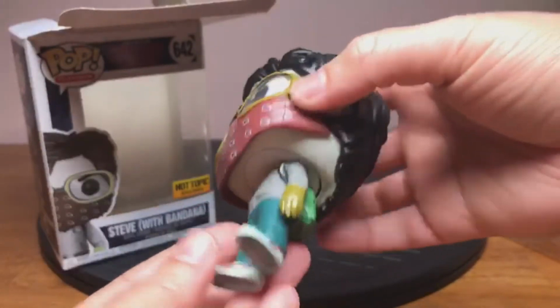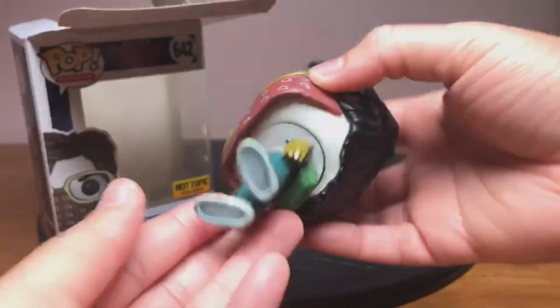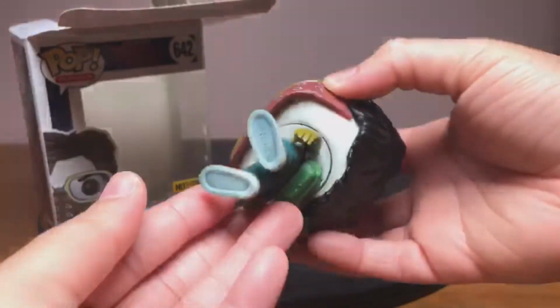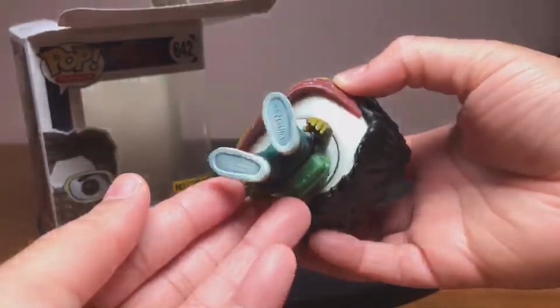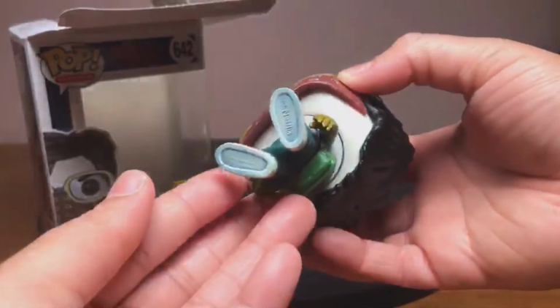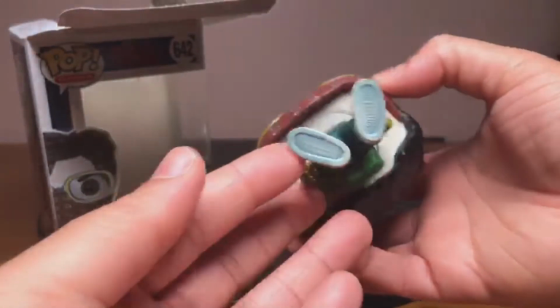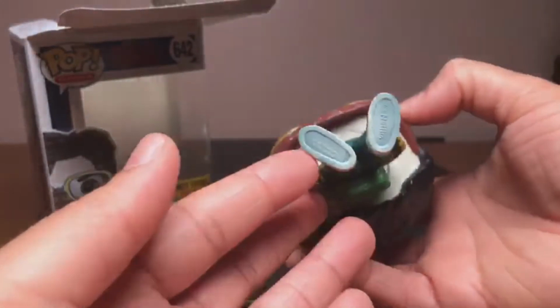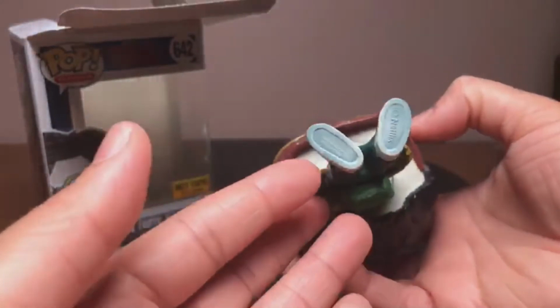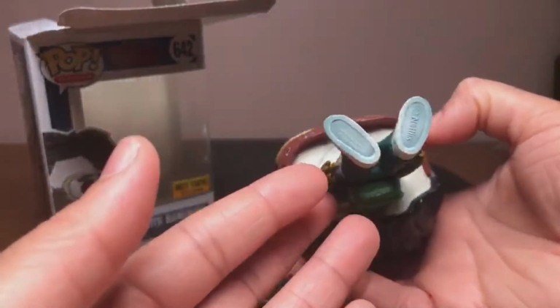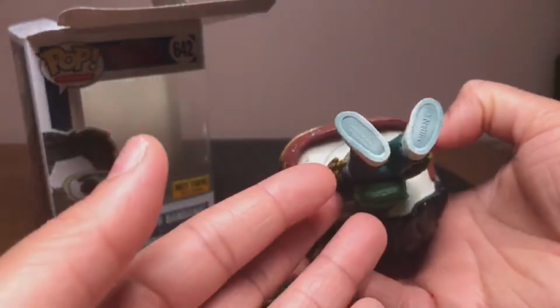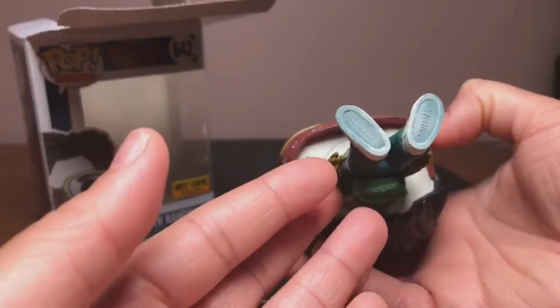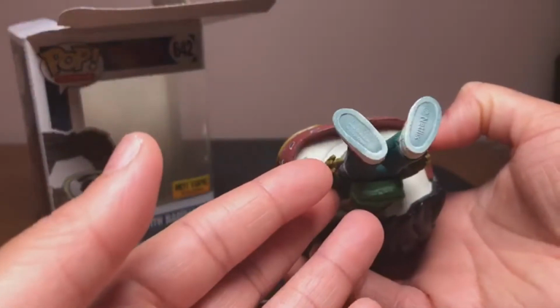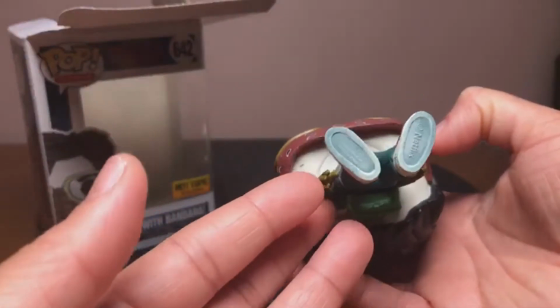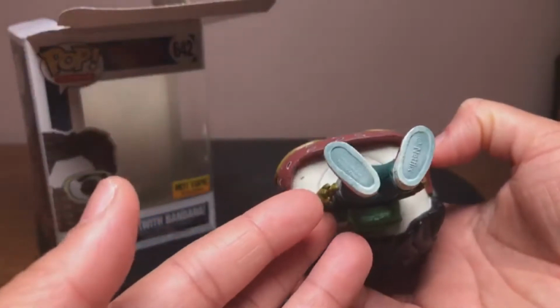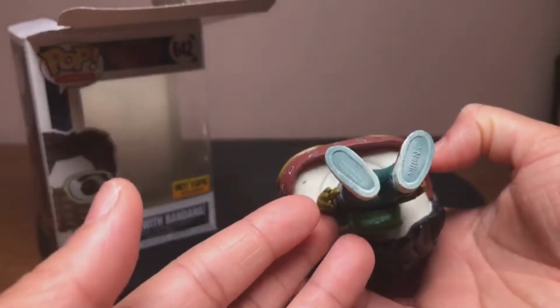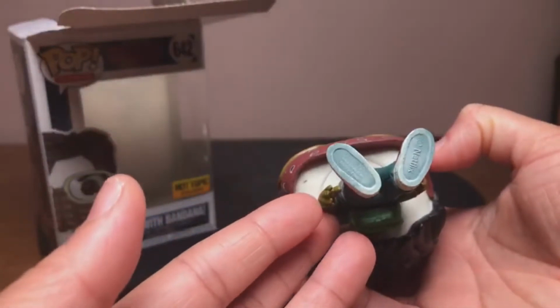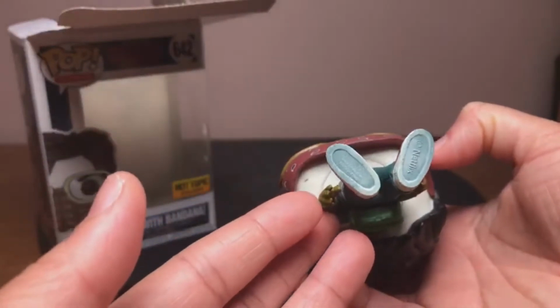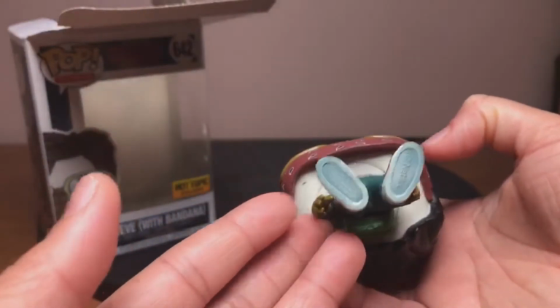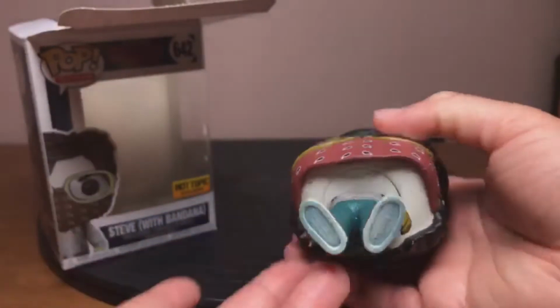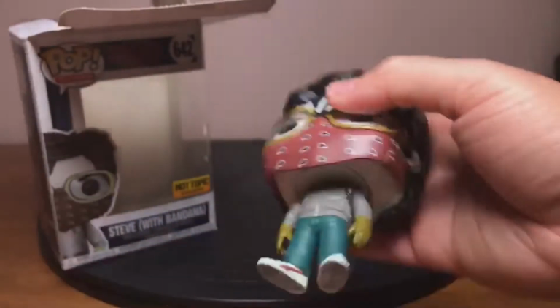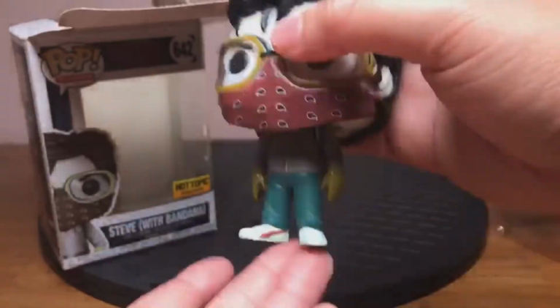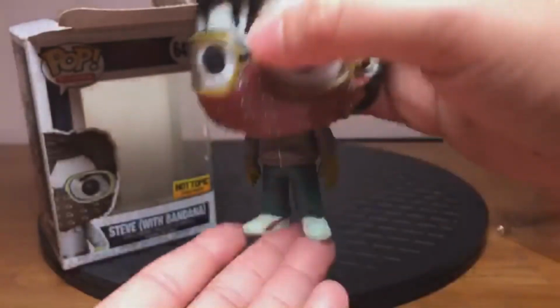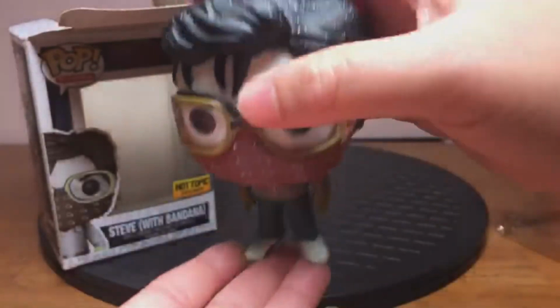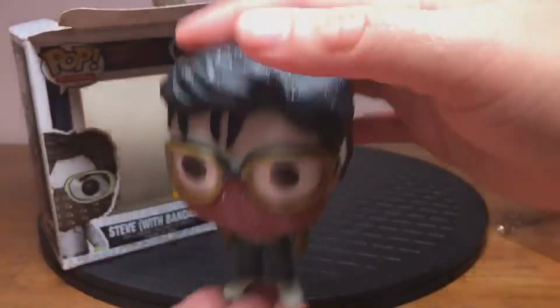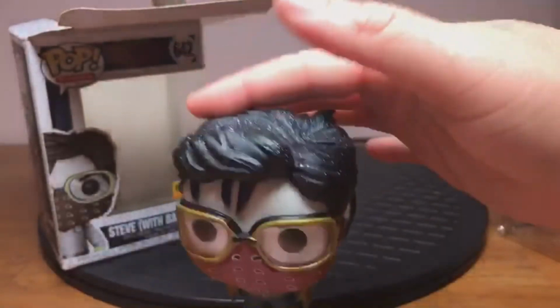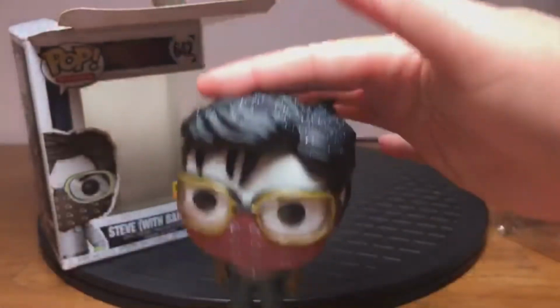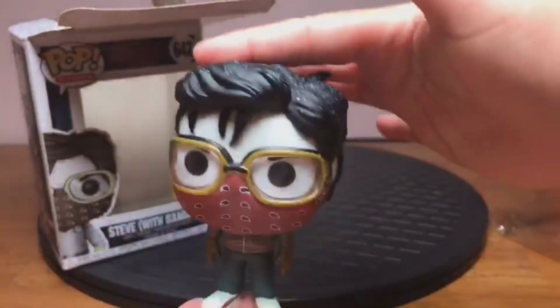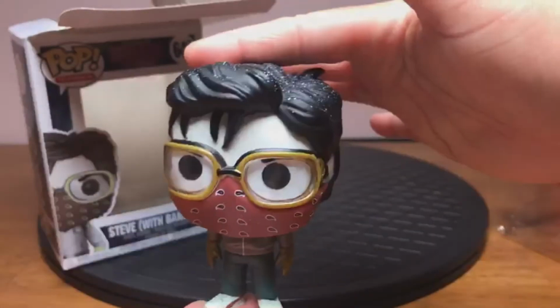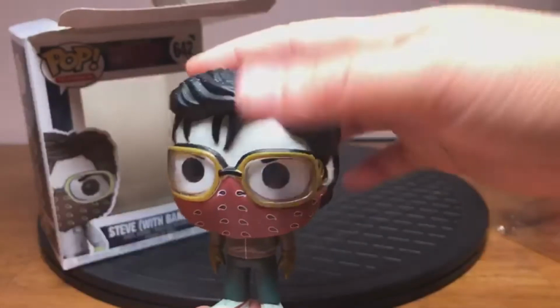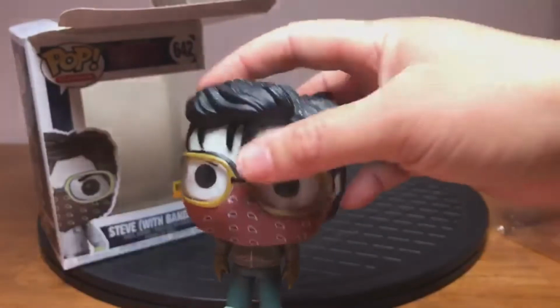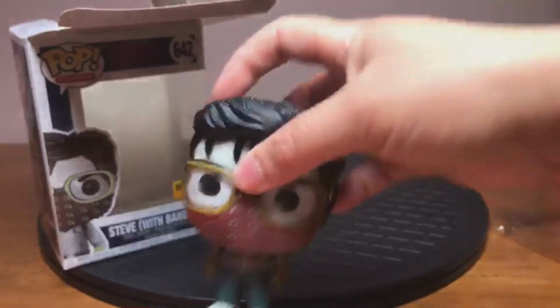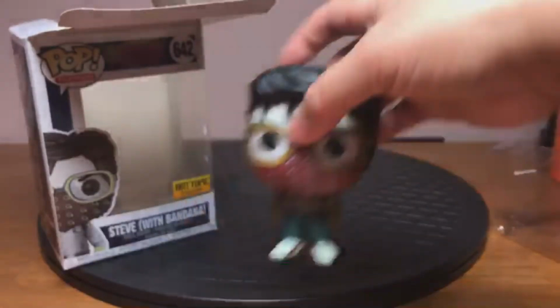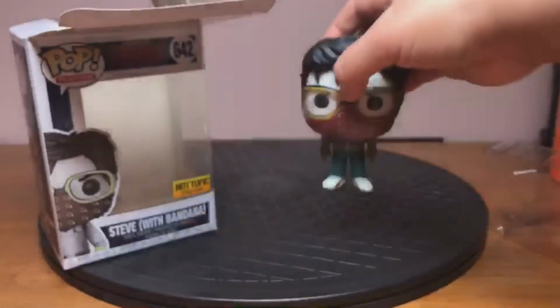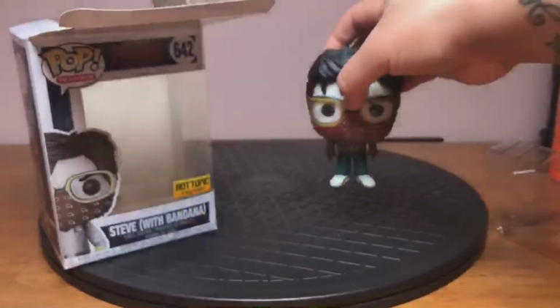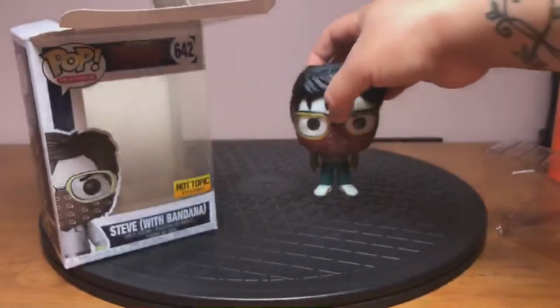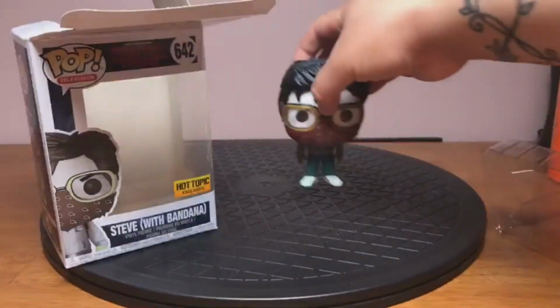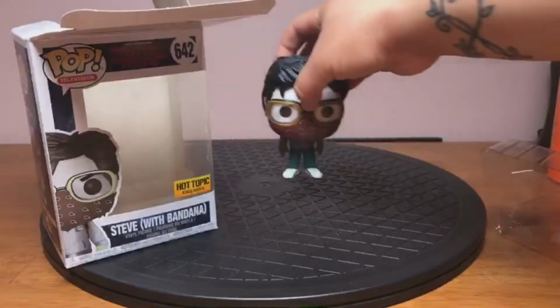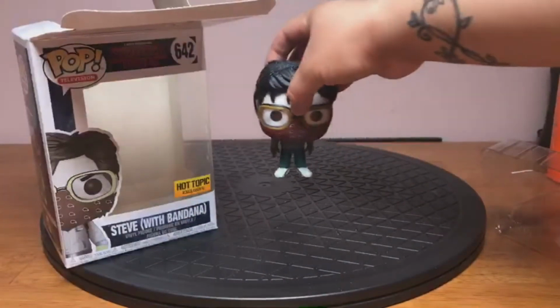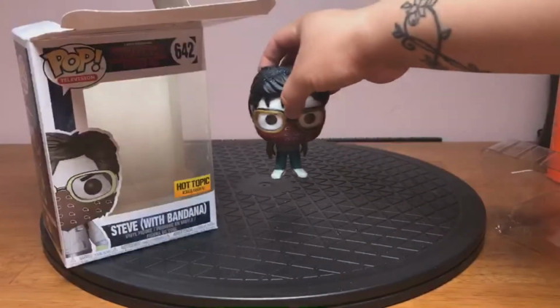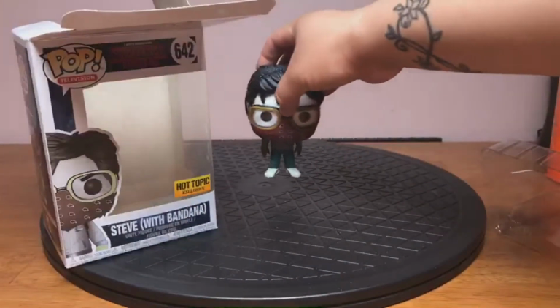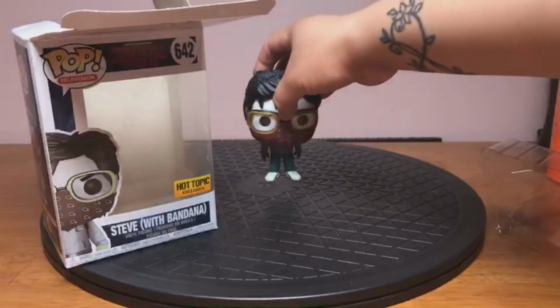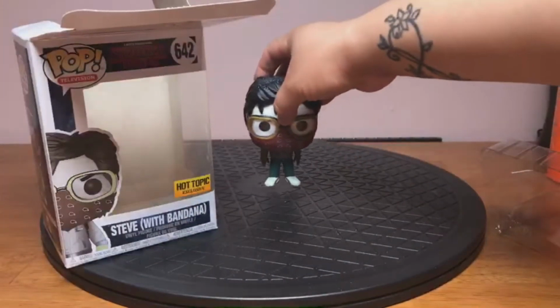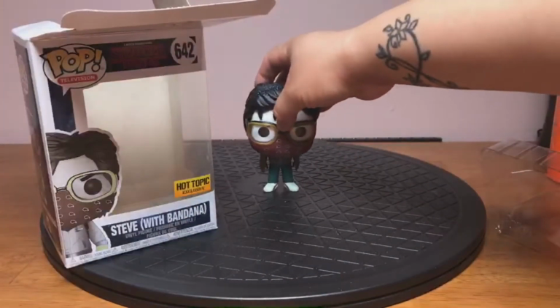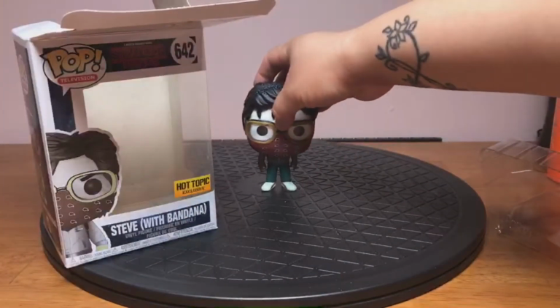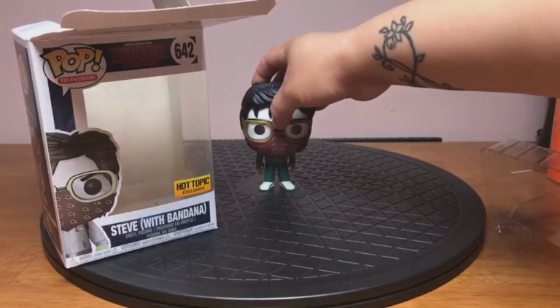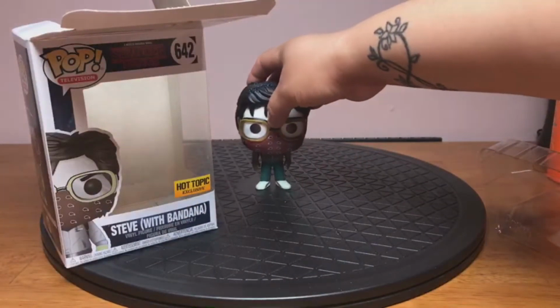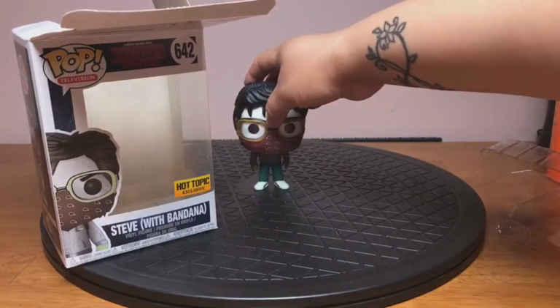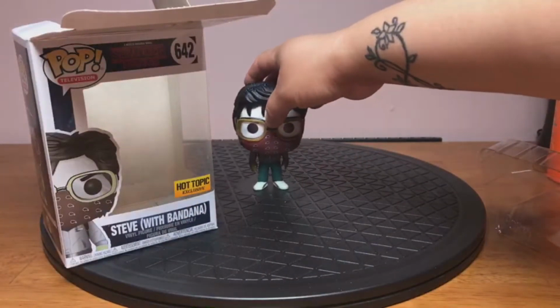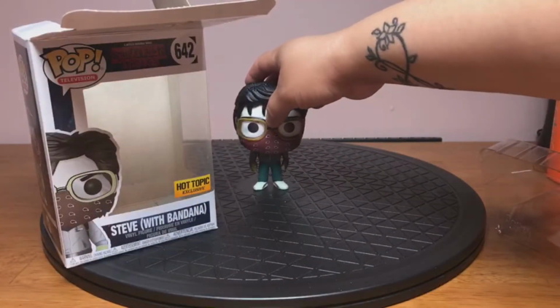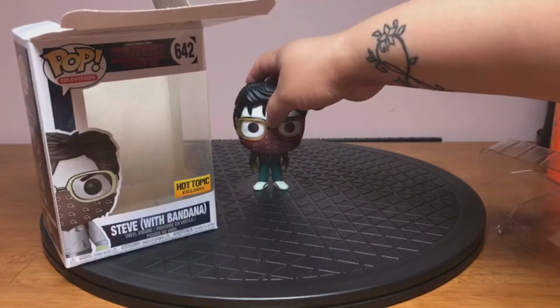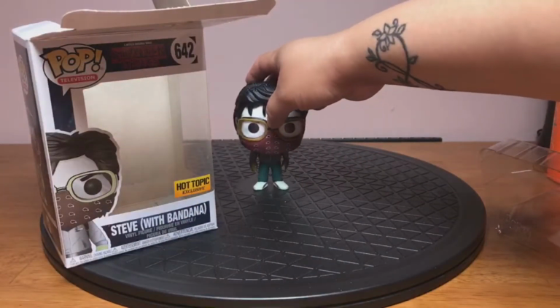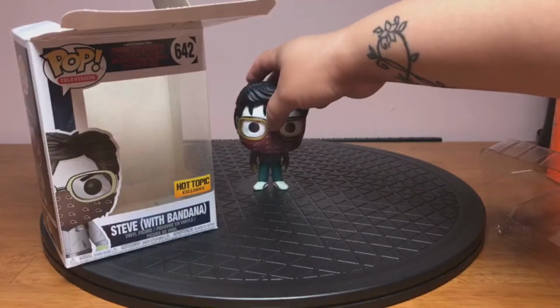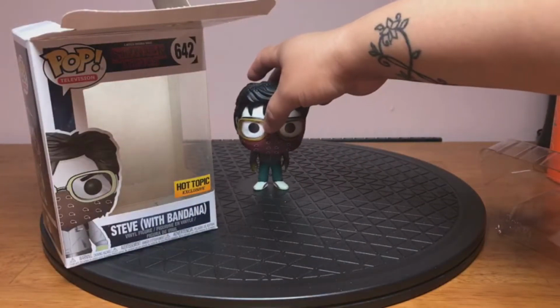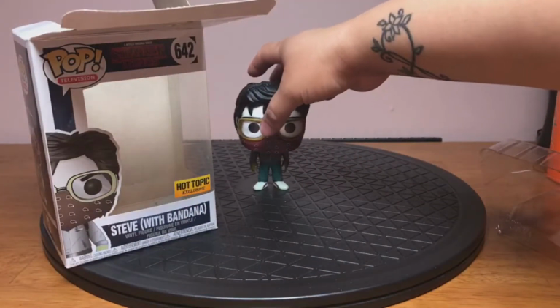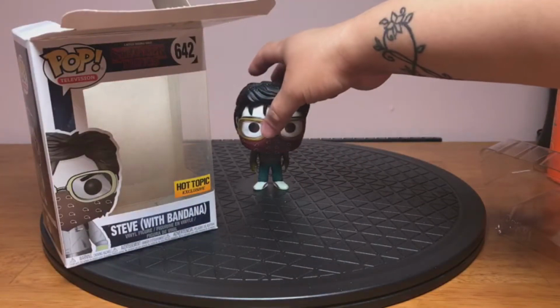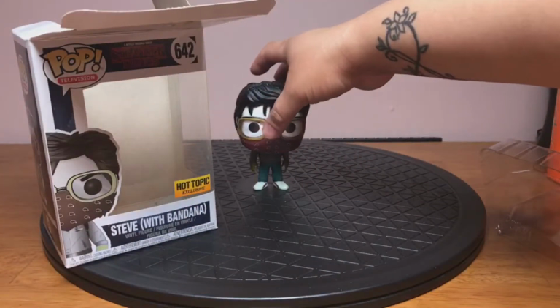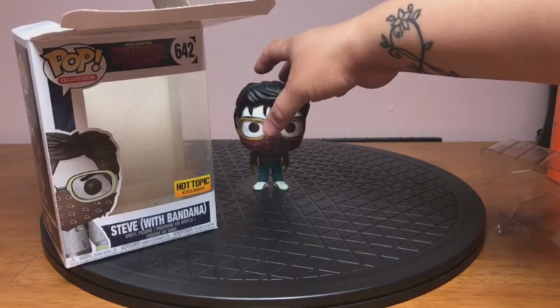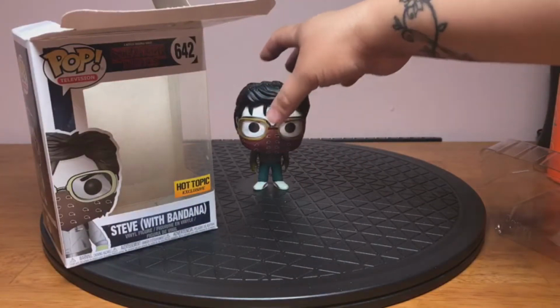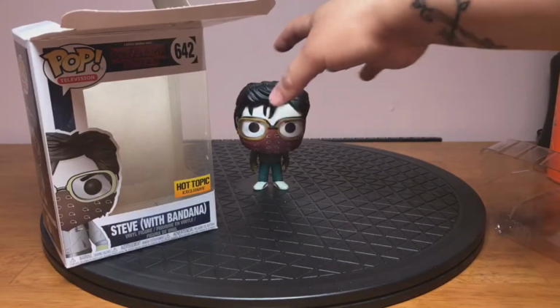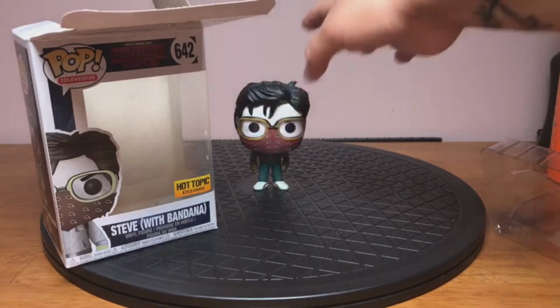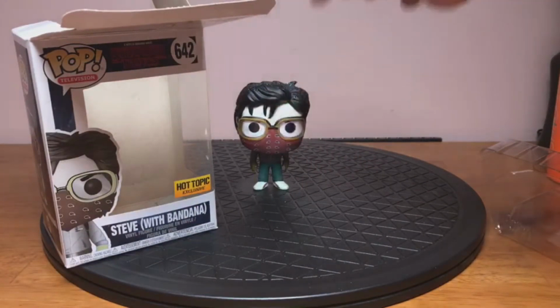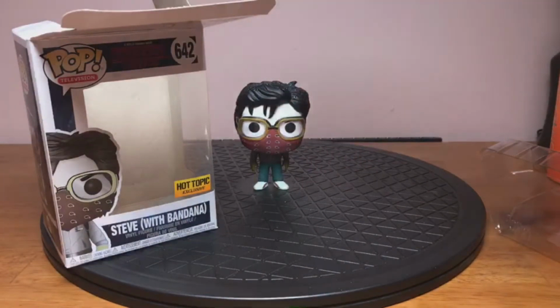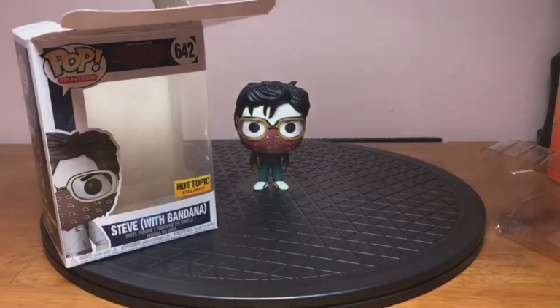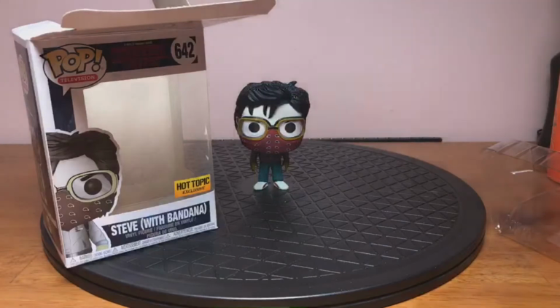These are some of the older Funko Pops, so he doesn't come with a little stand. Let's see if he'll stand on his own — and he does!